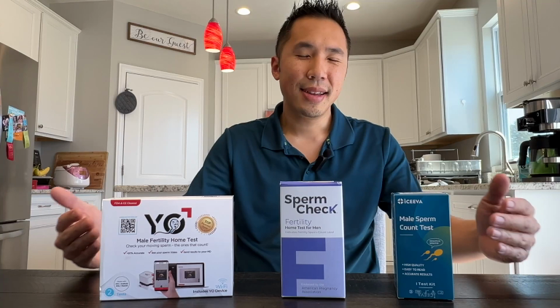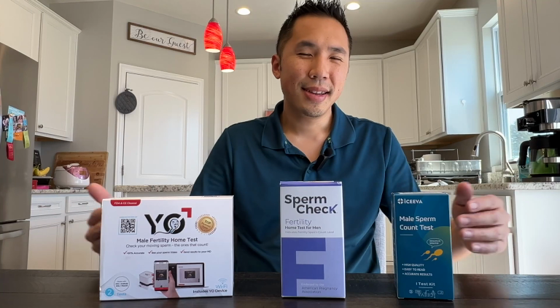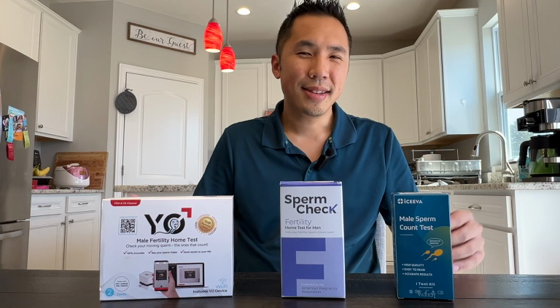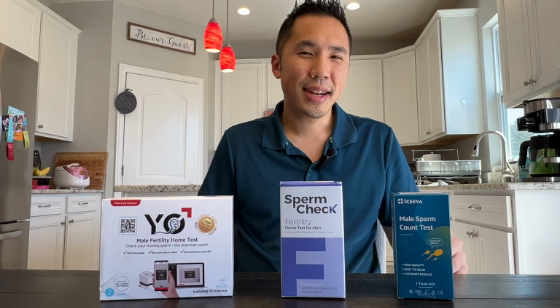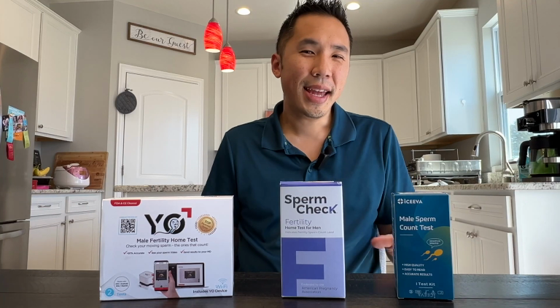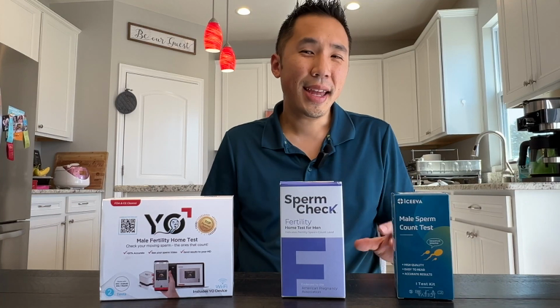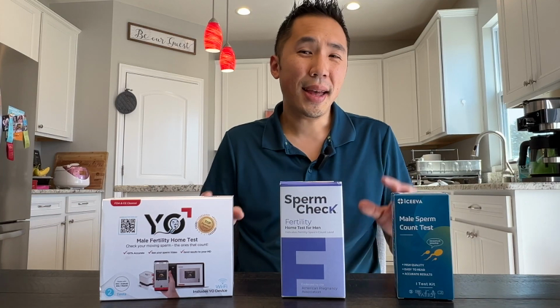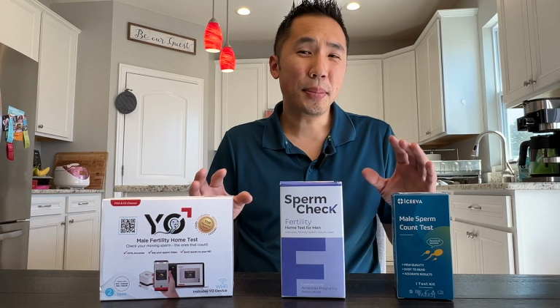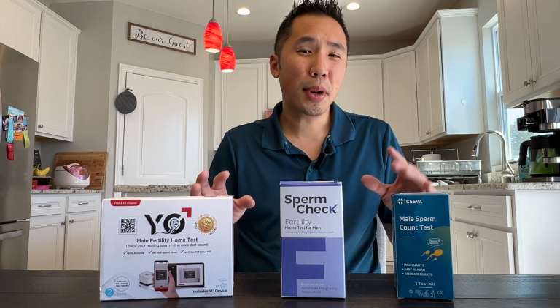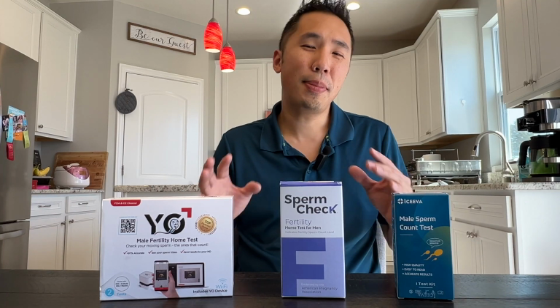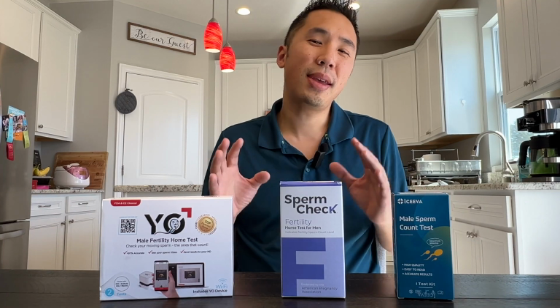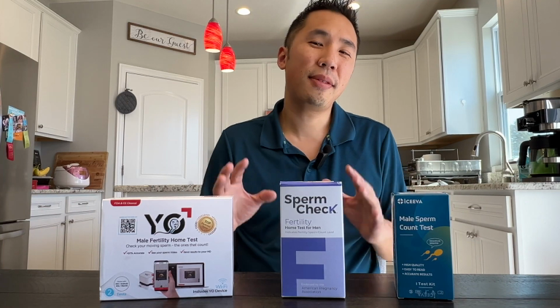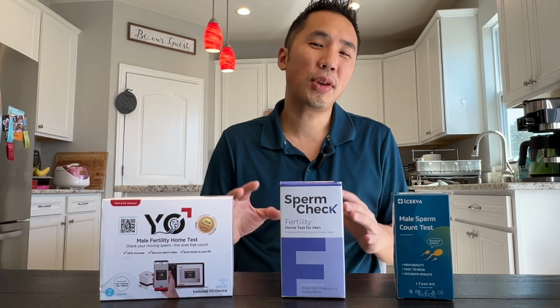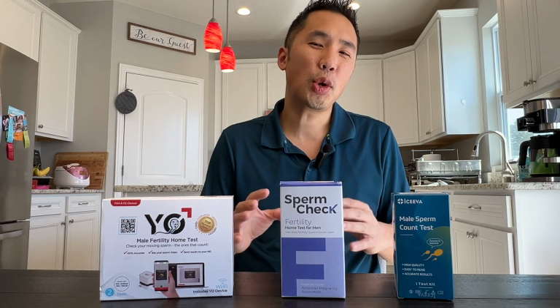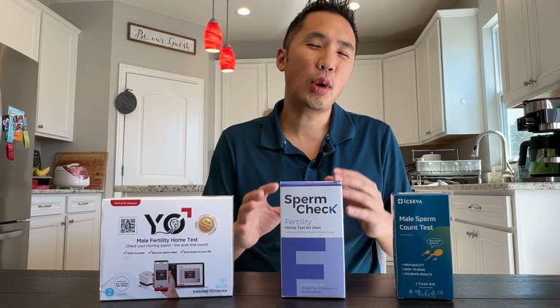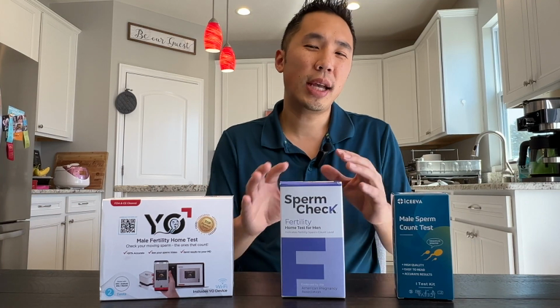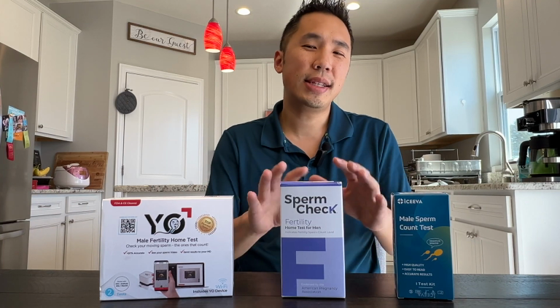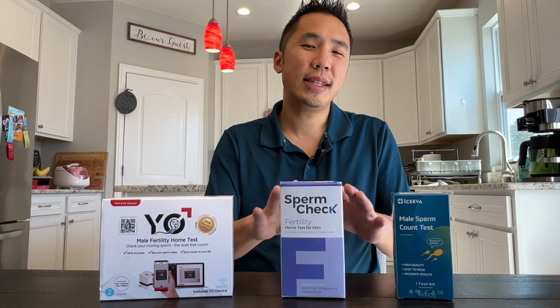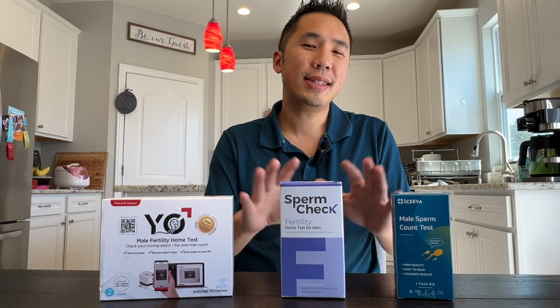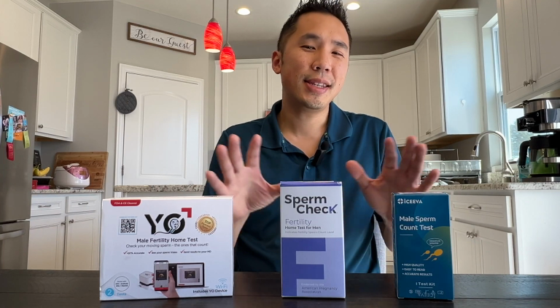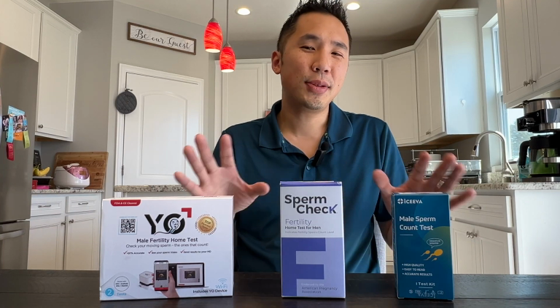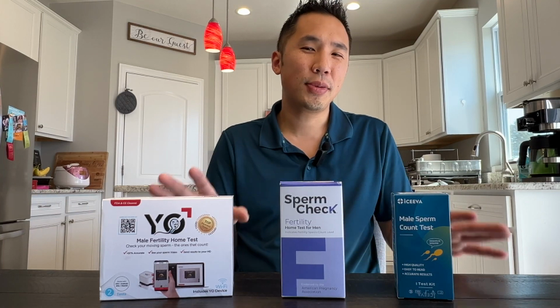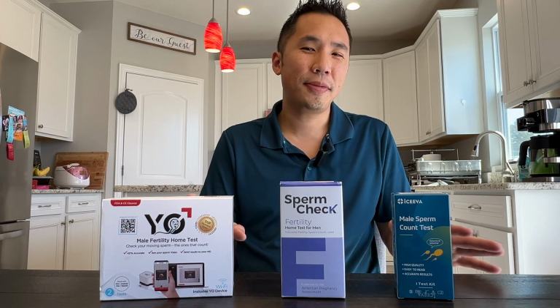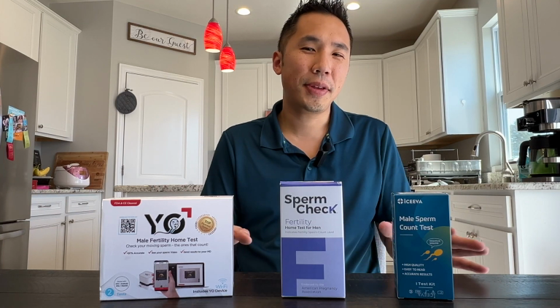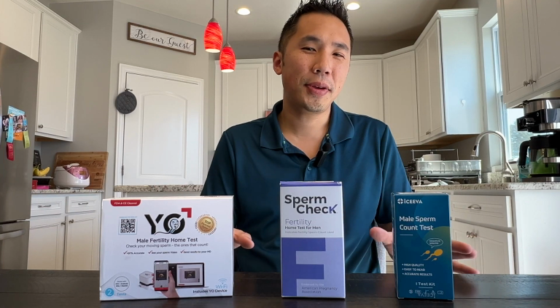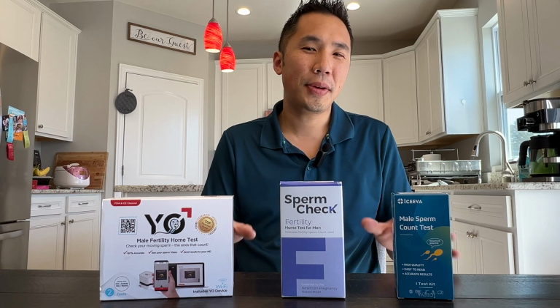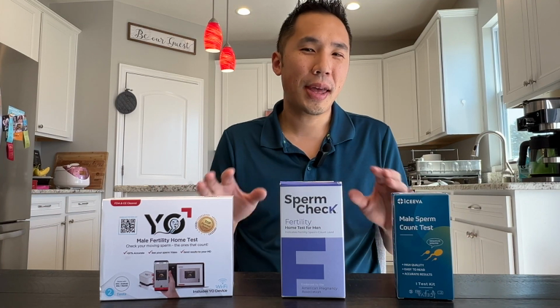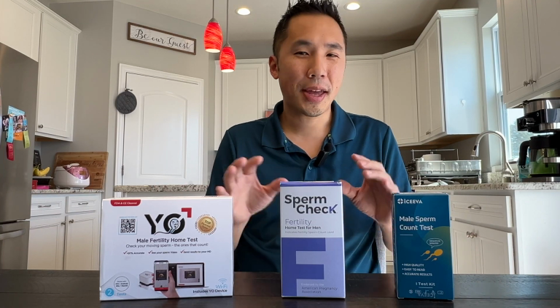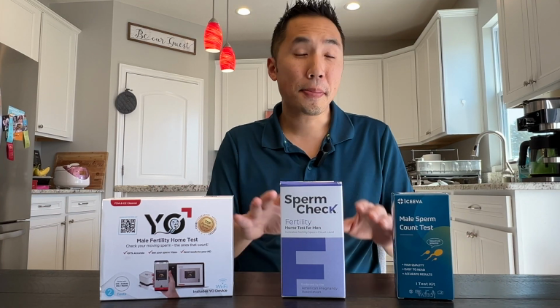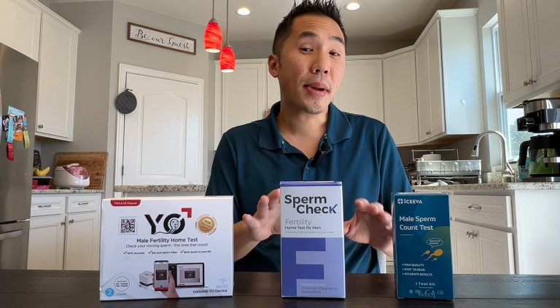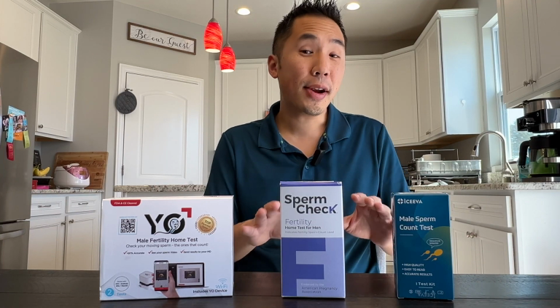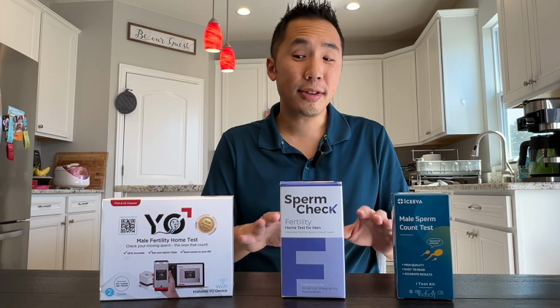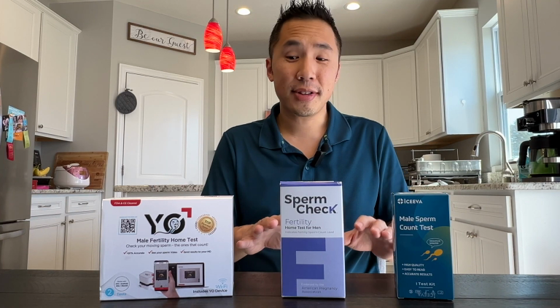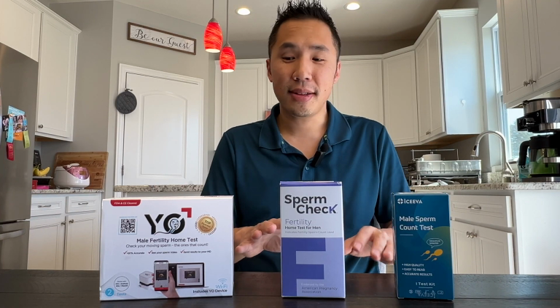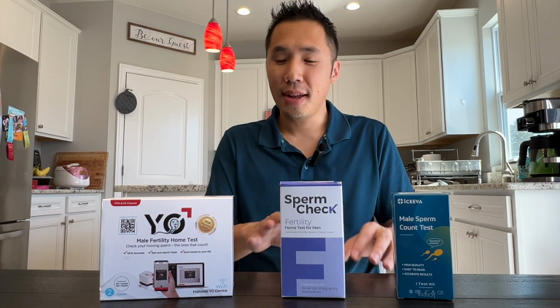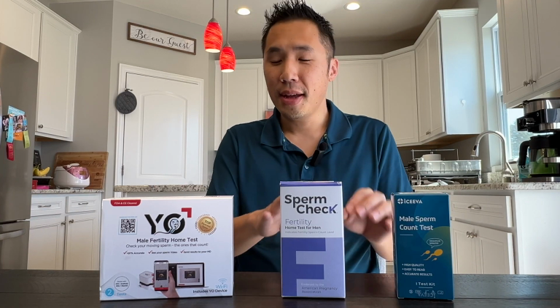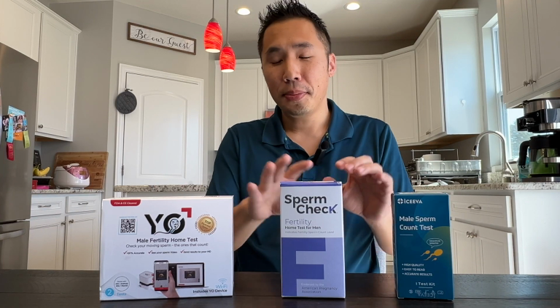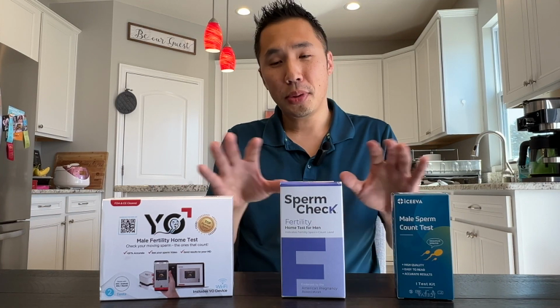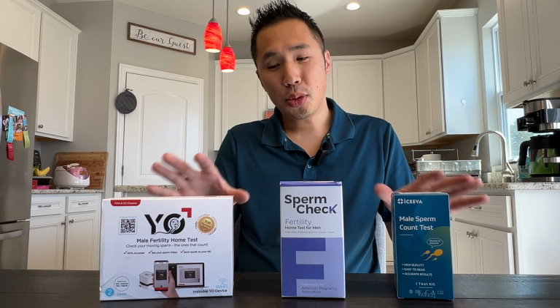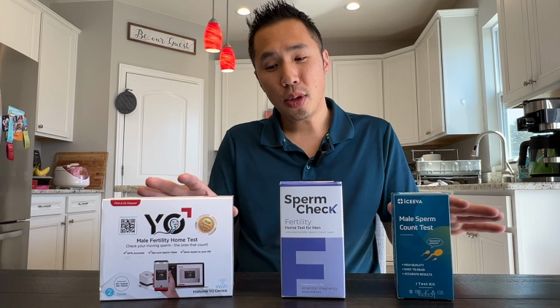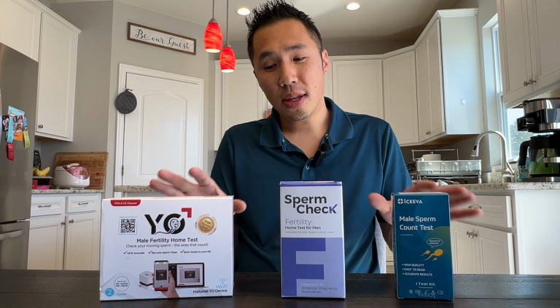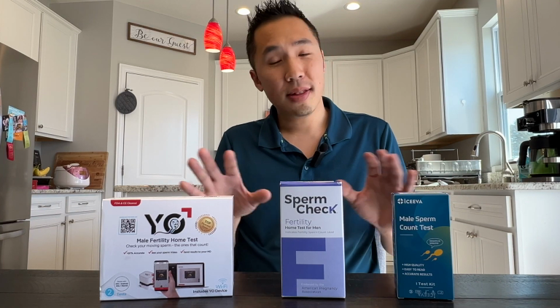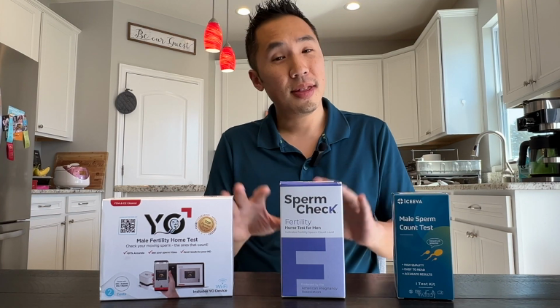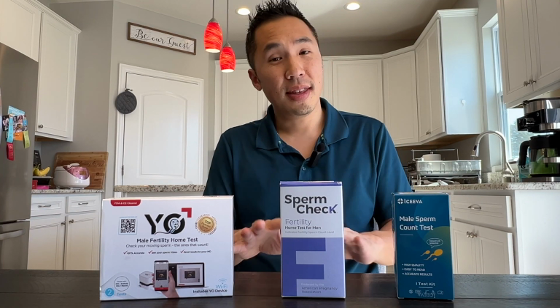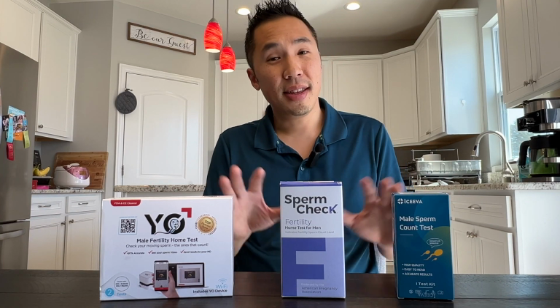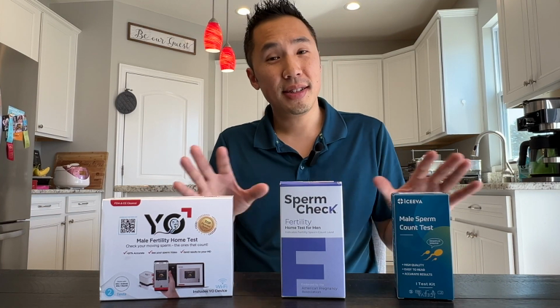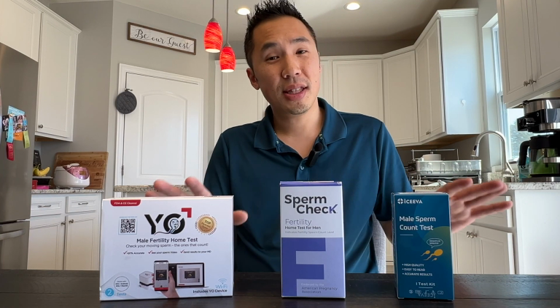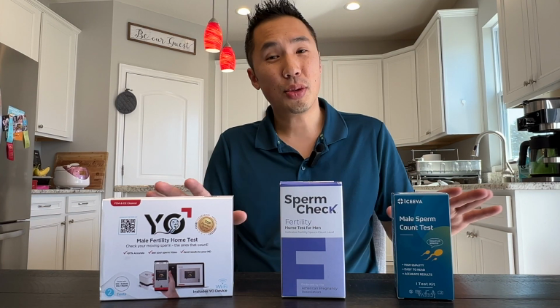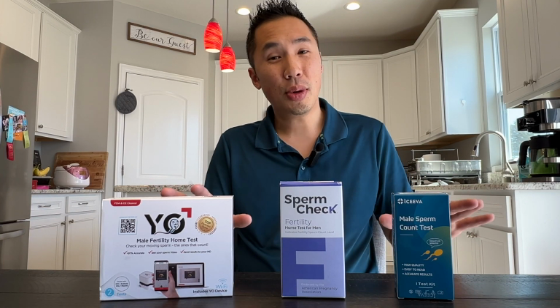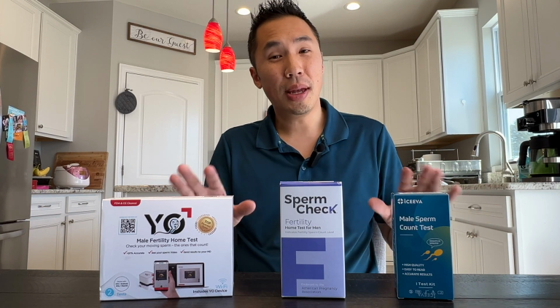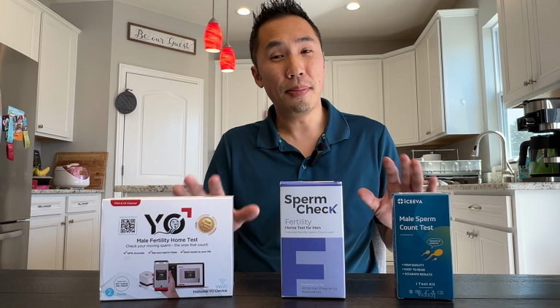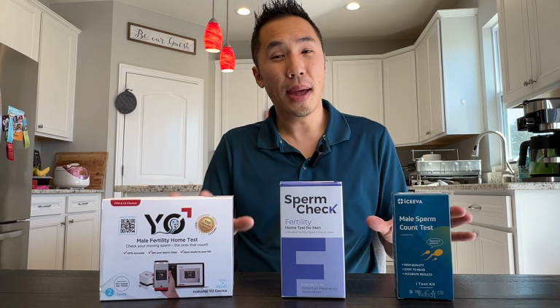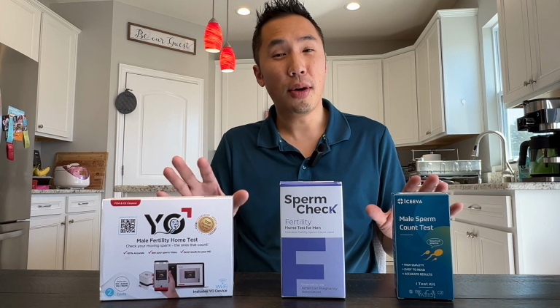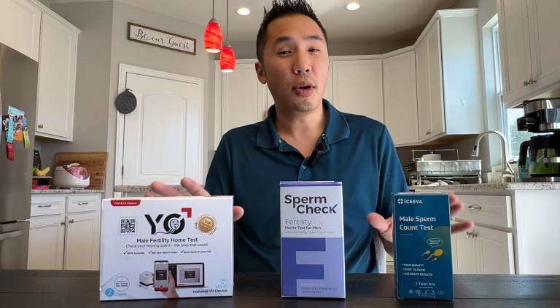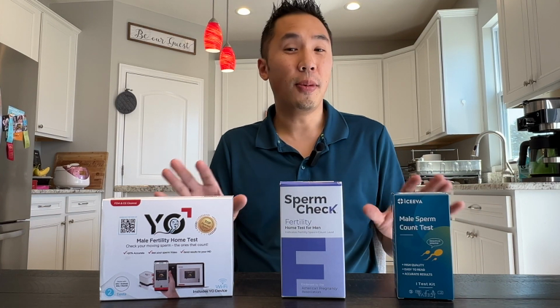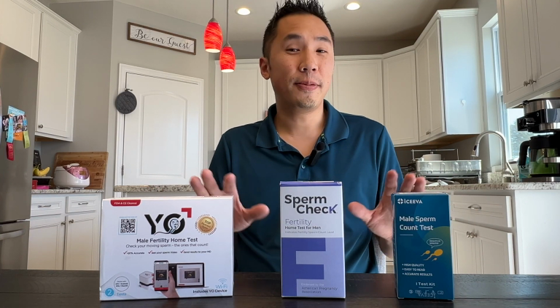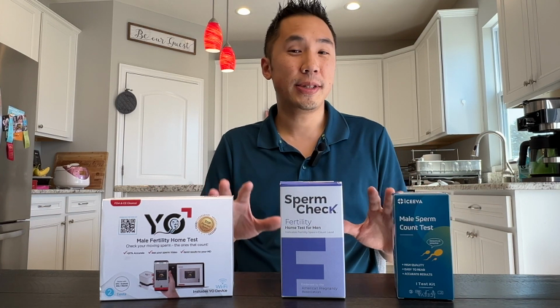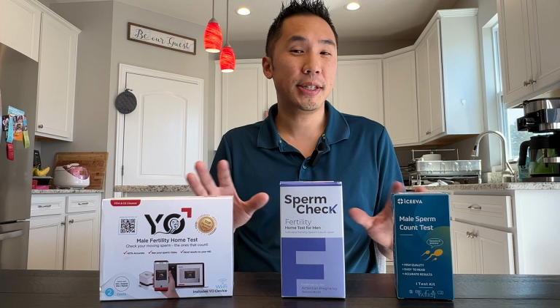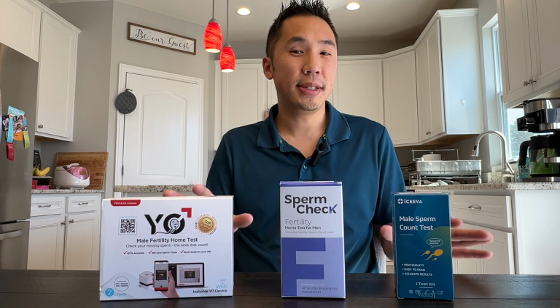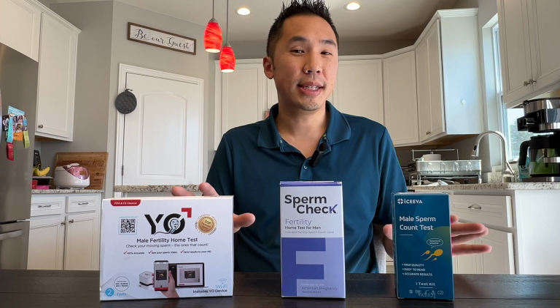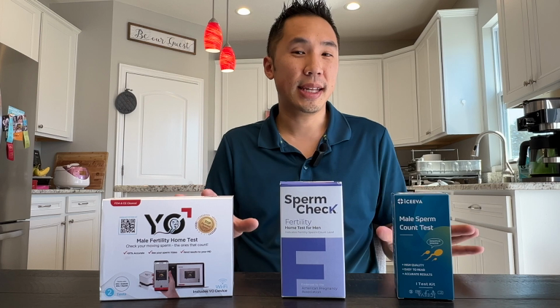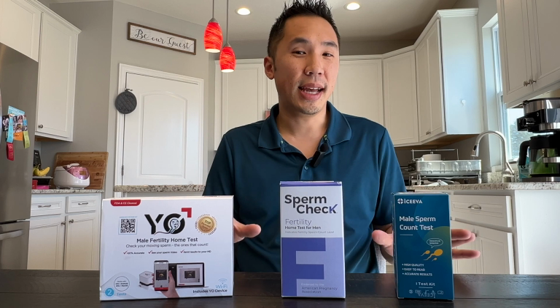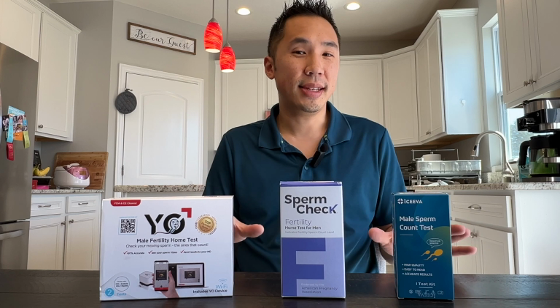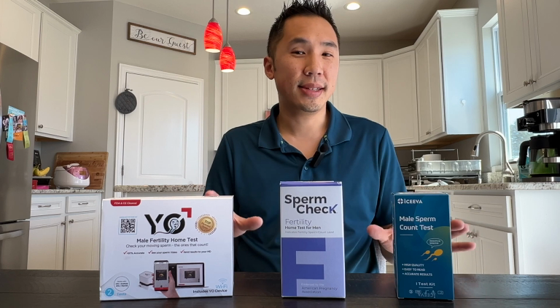Today, I'm going to be giving you a detailed review and comparison between these three male home fertility tests.